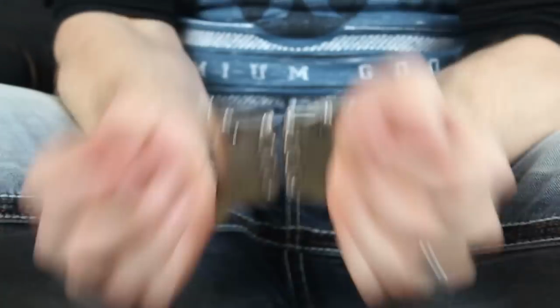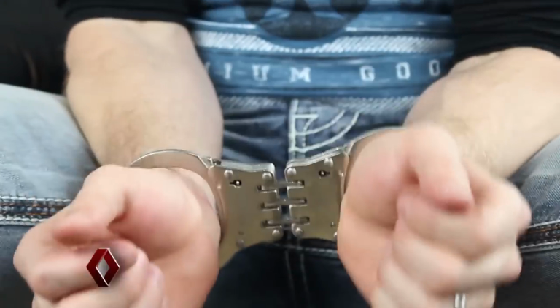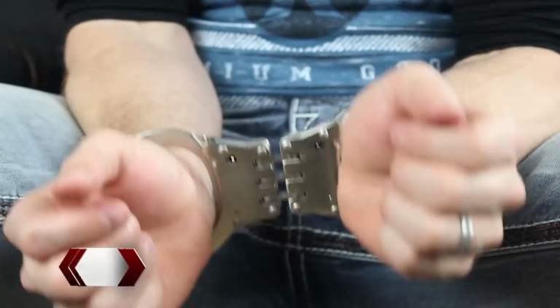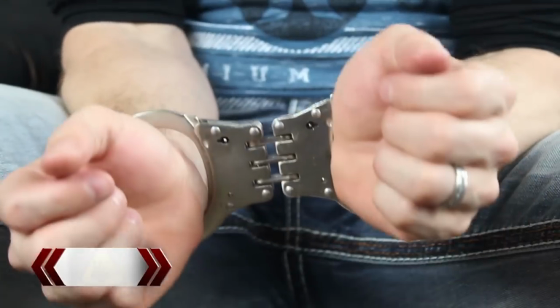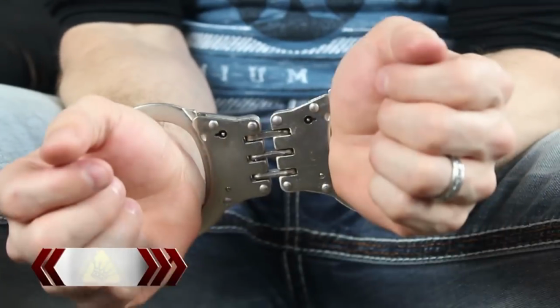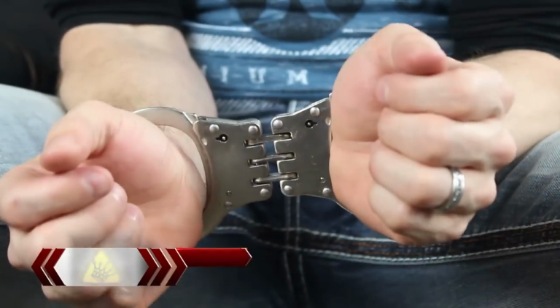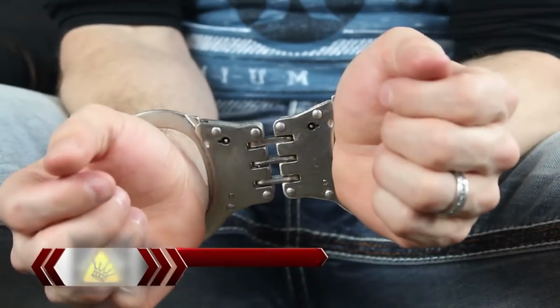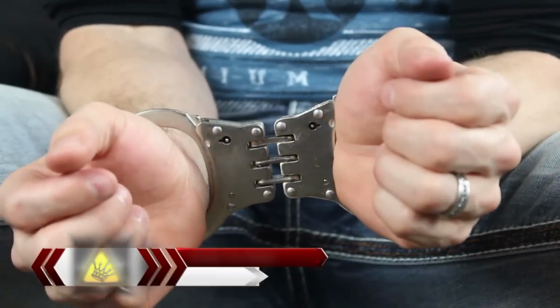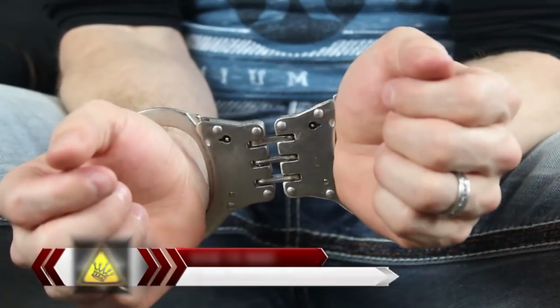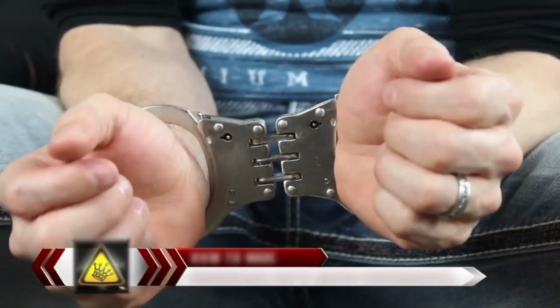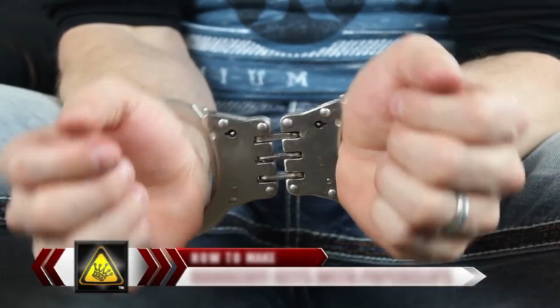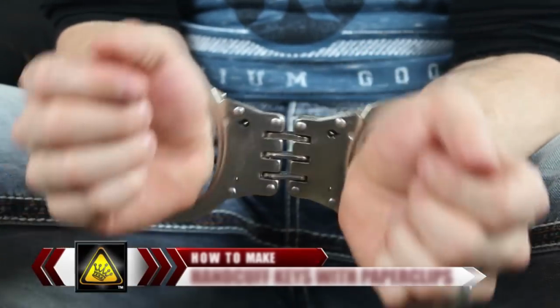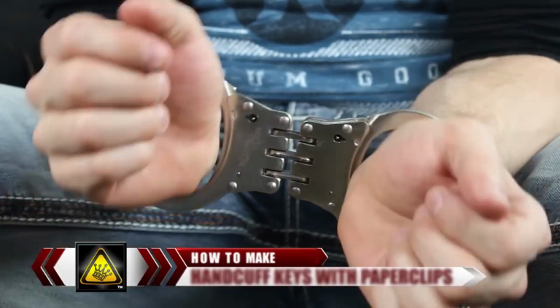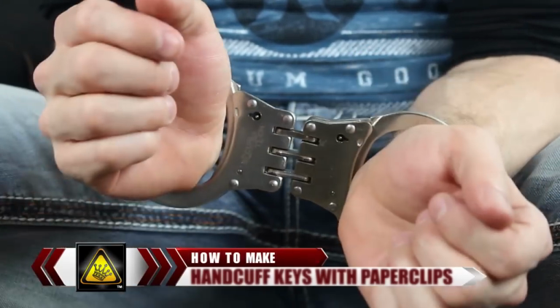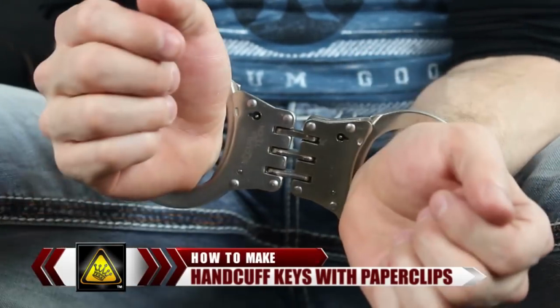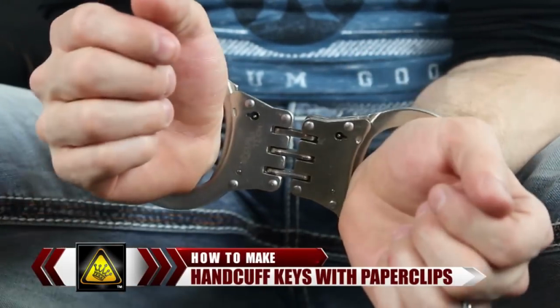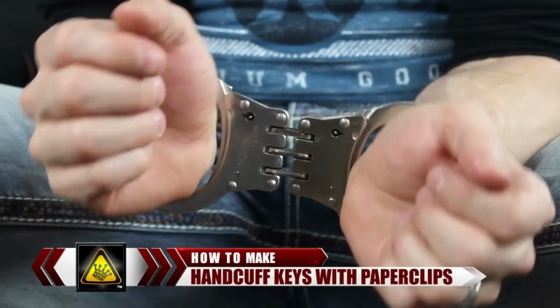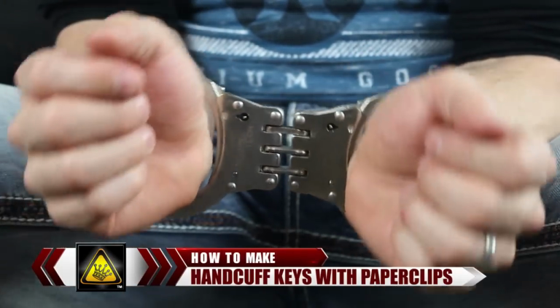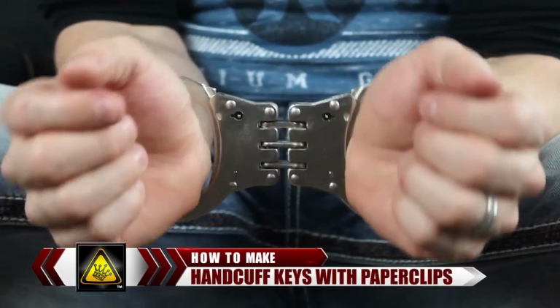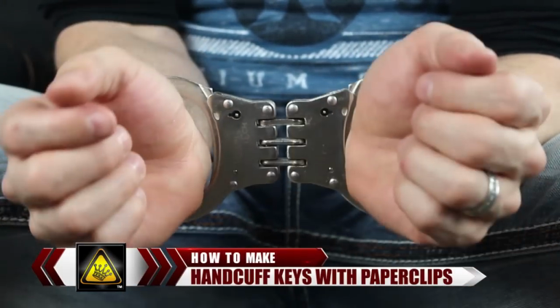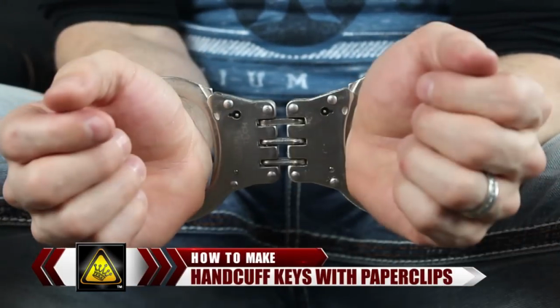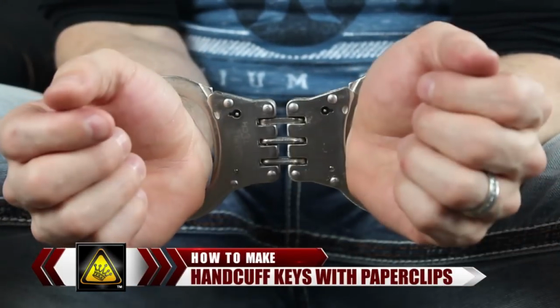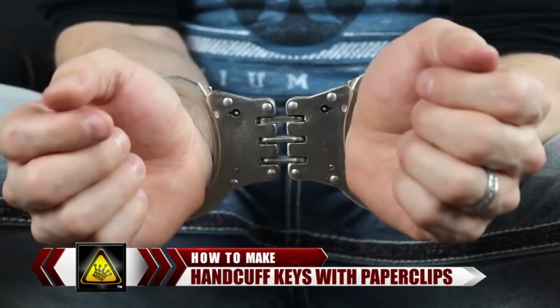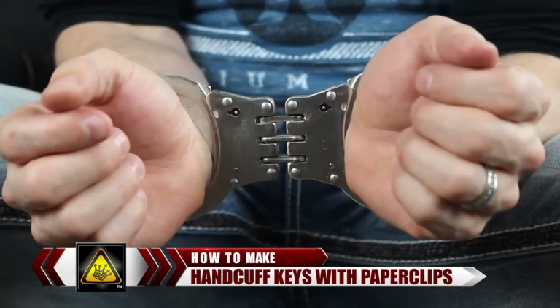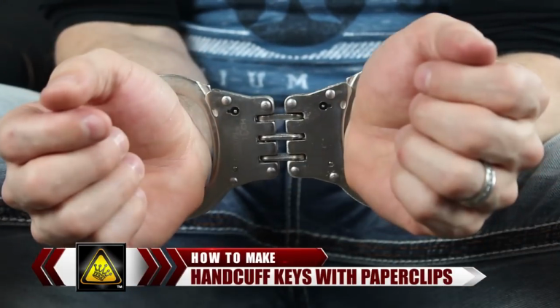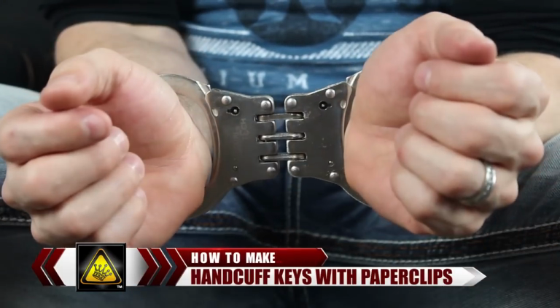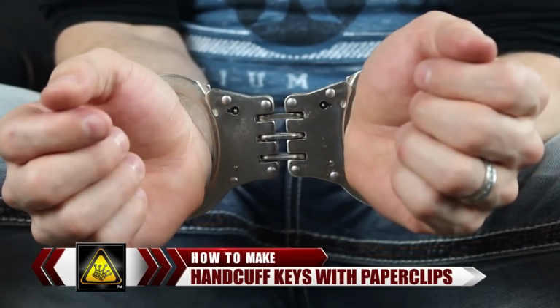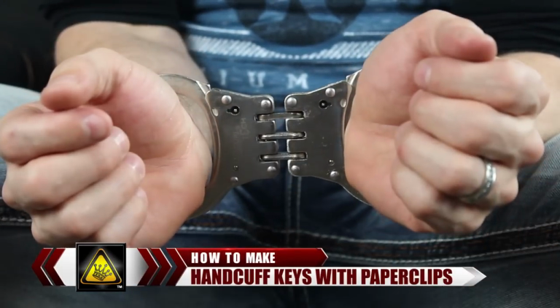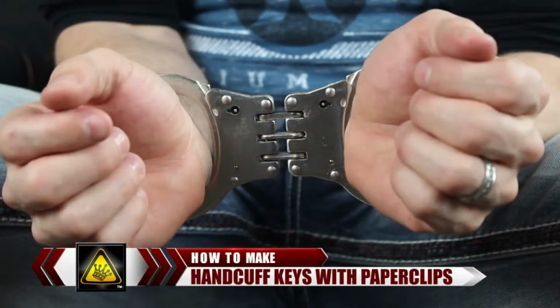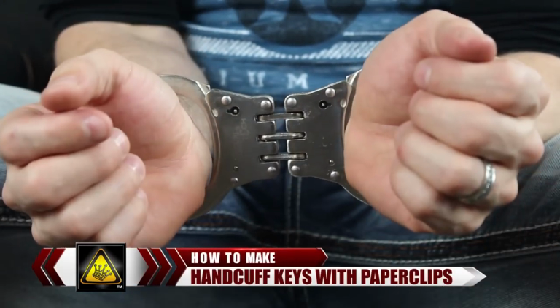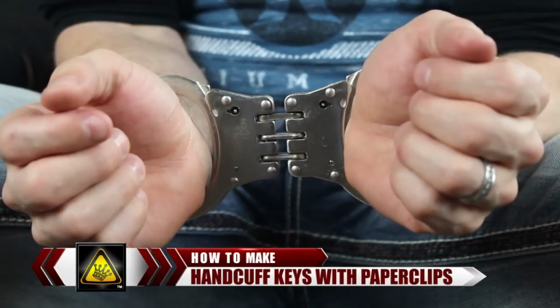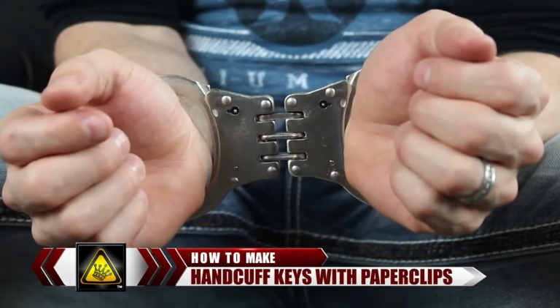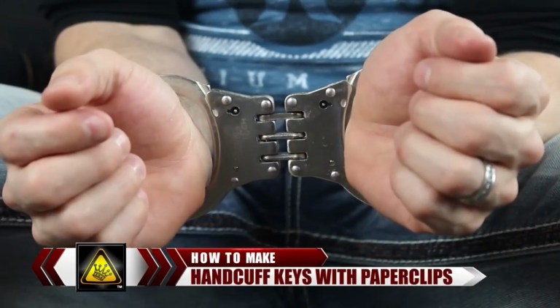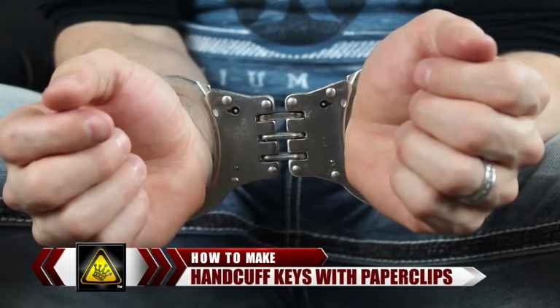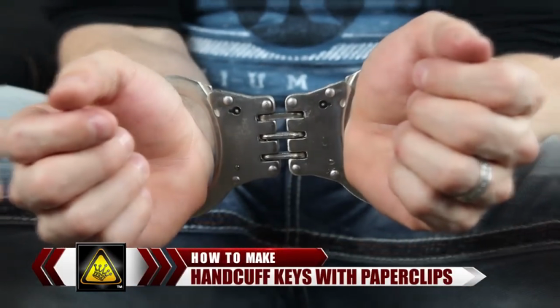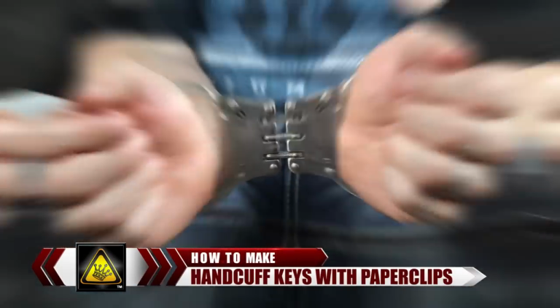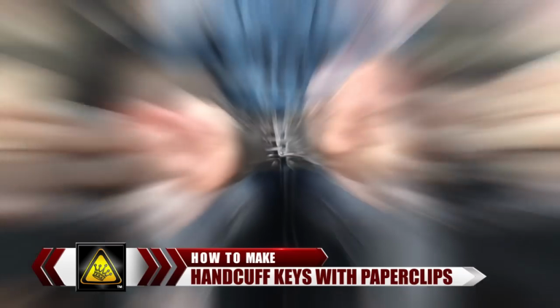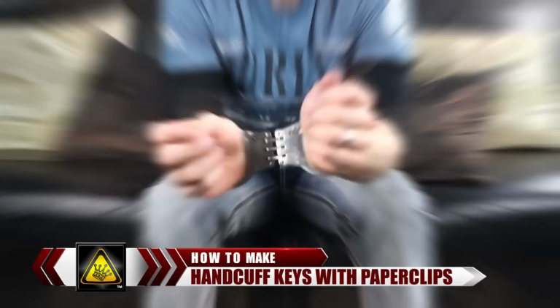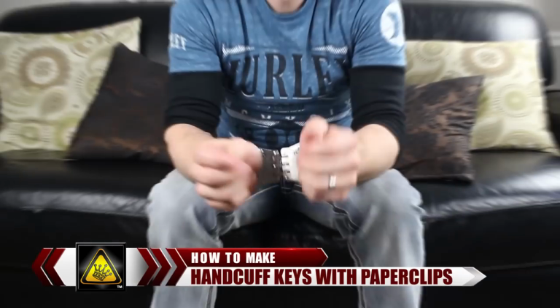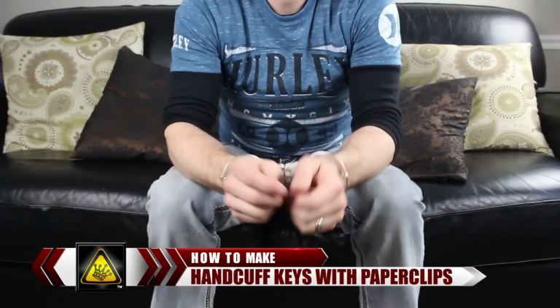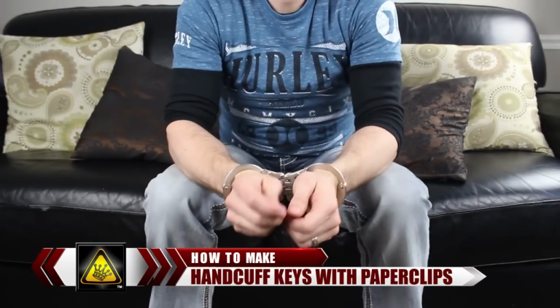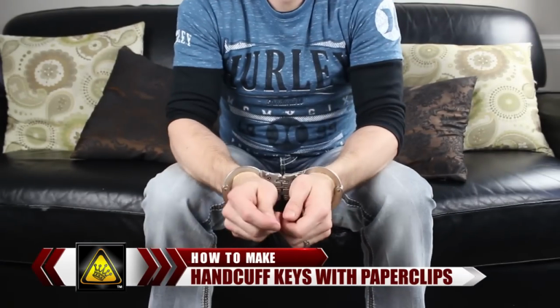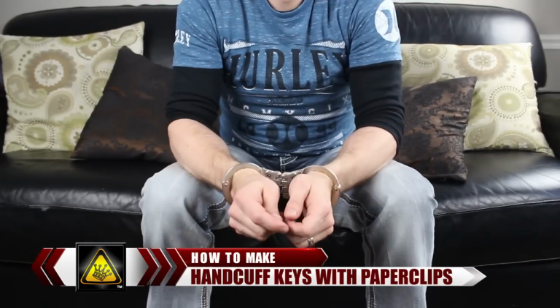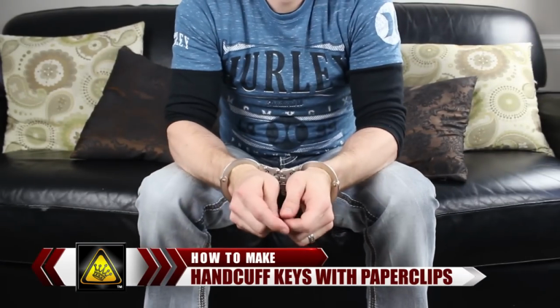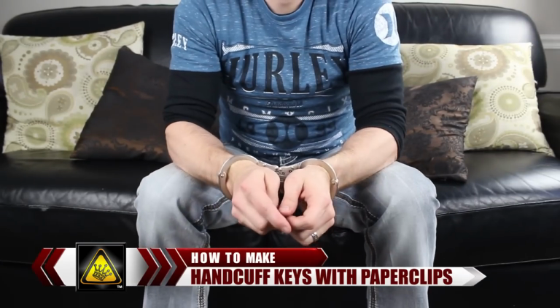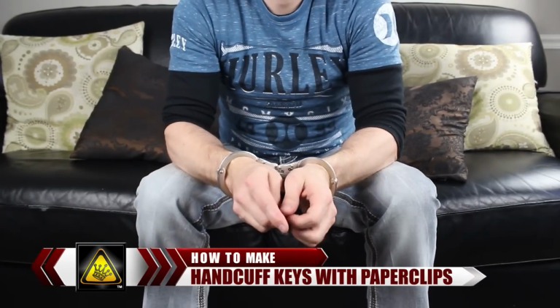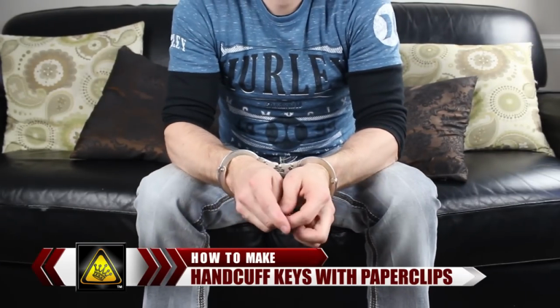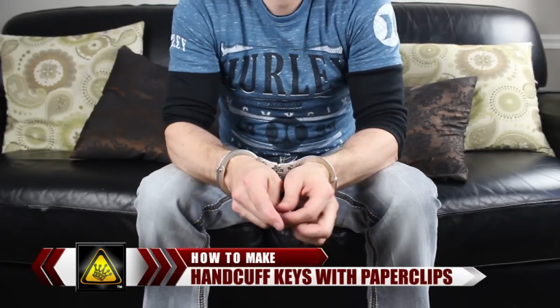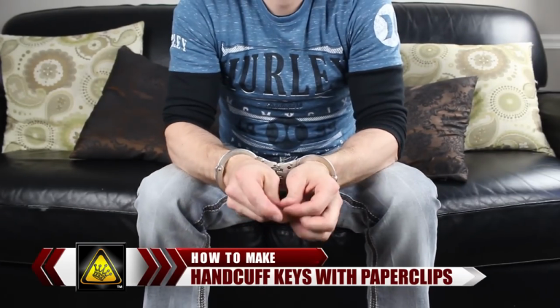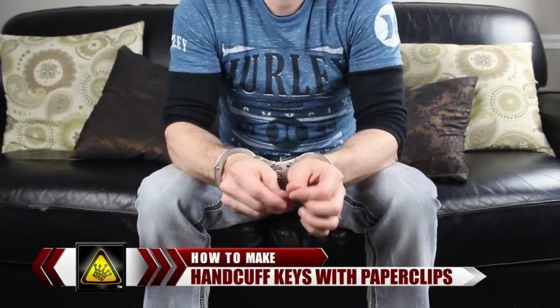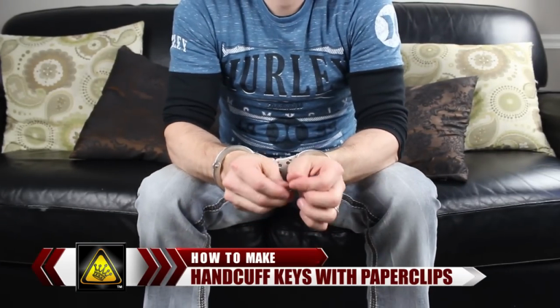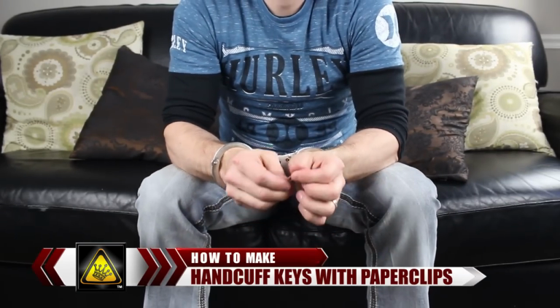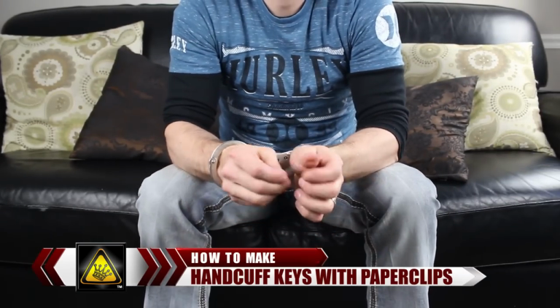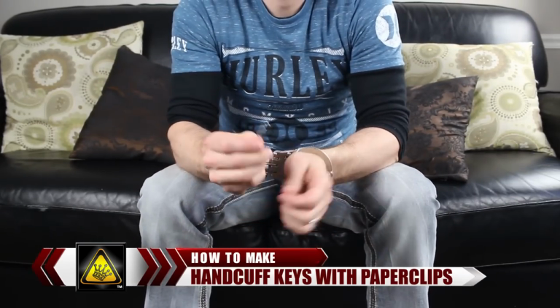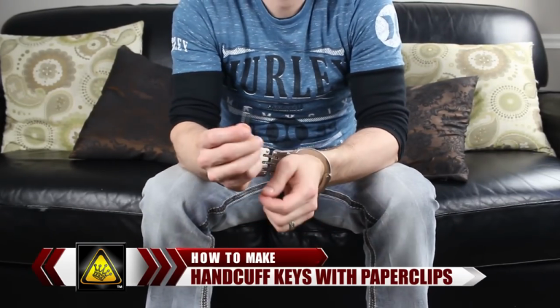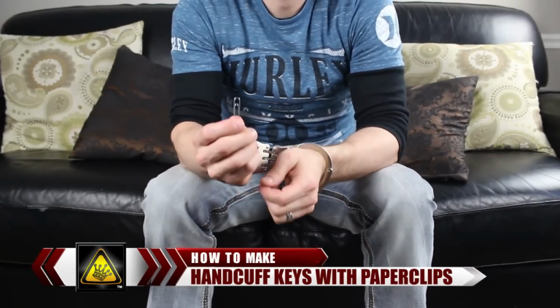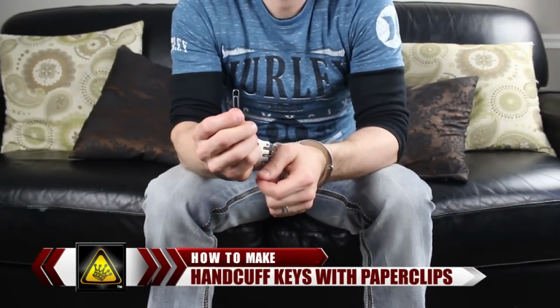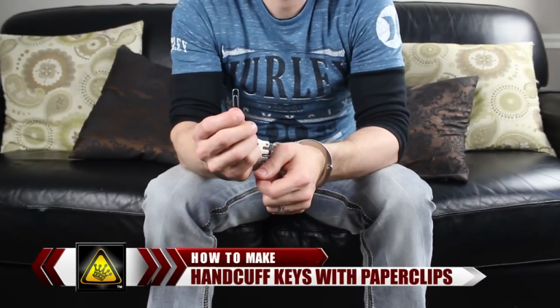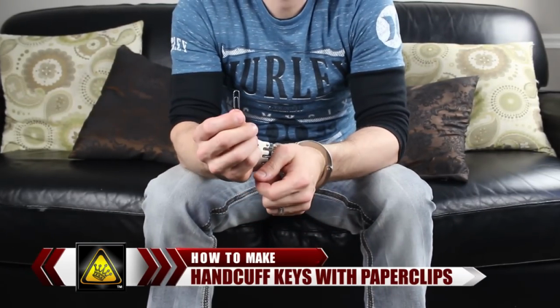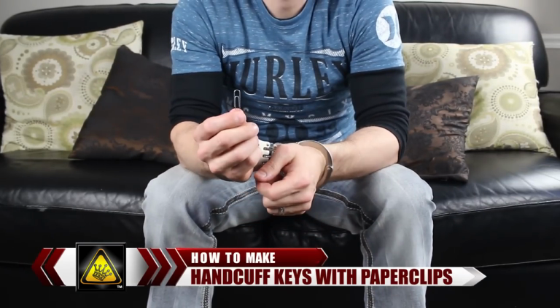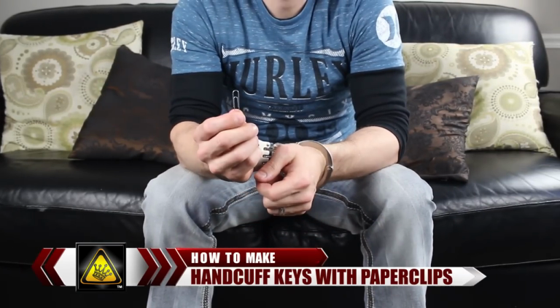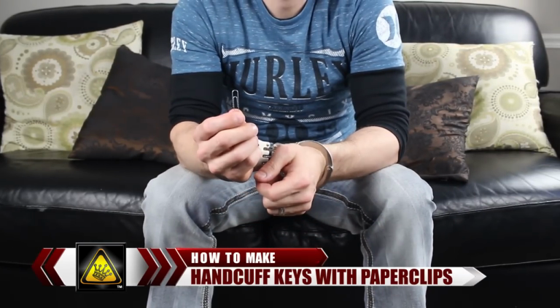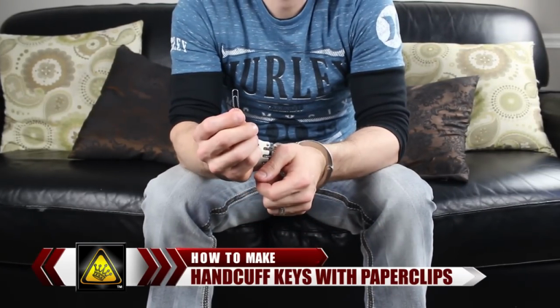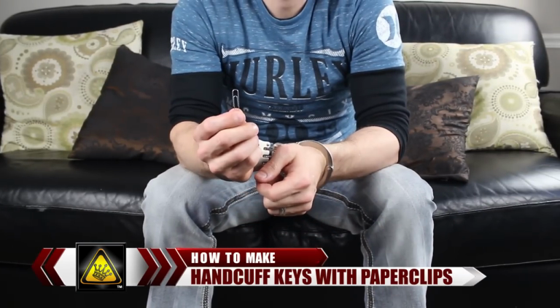For this video, I'm going to show you how to escape from professional double locking handcuffs without using anything but a standard office paper clip.